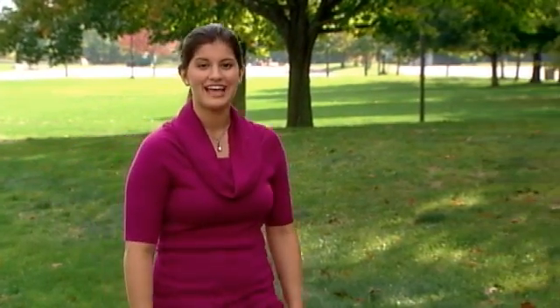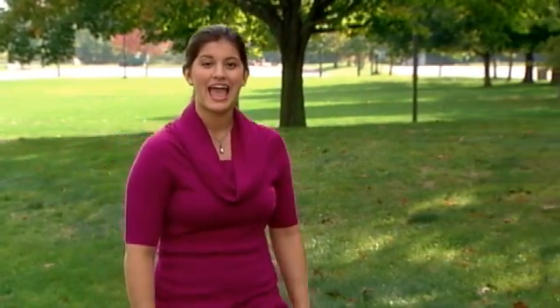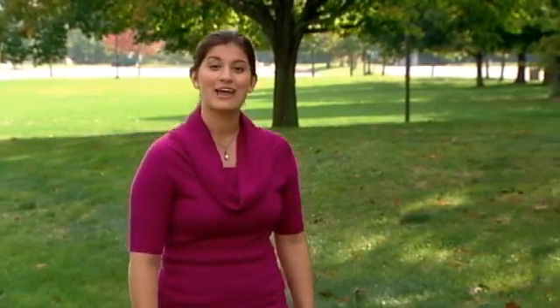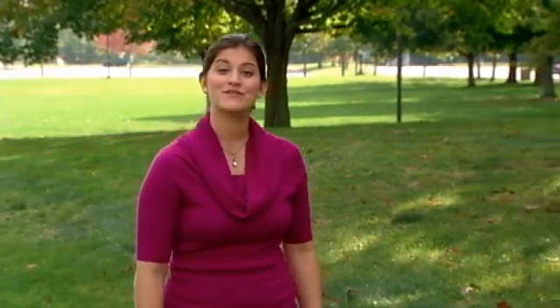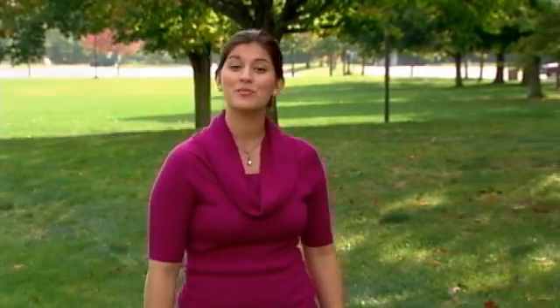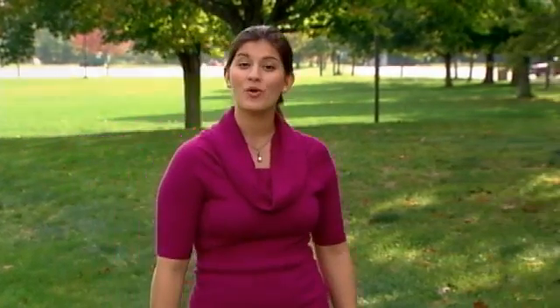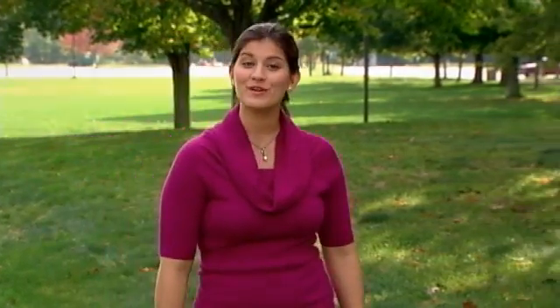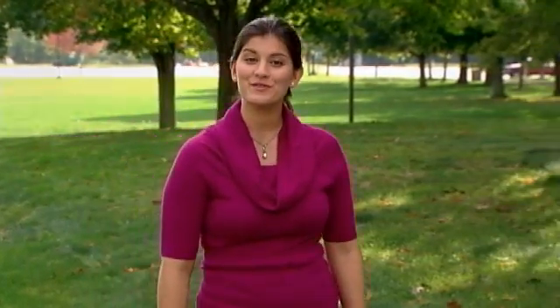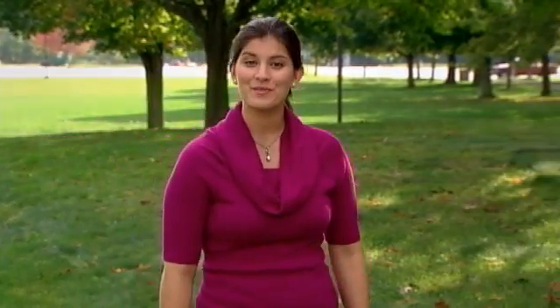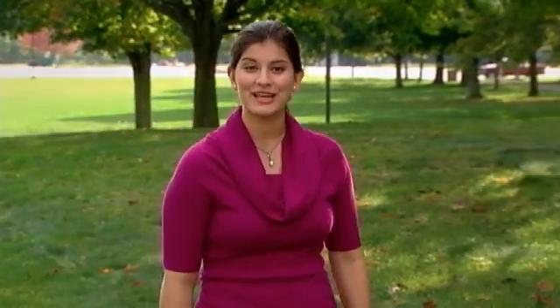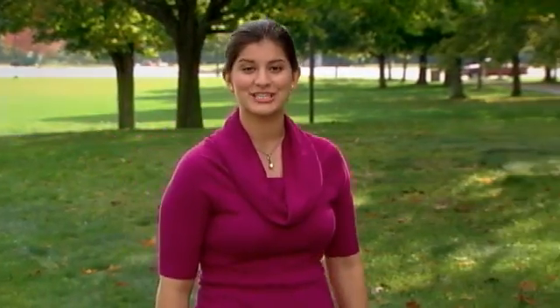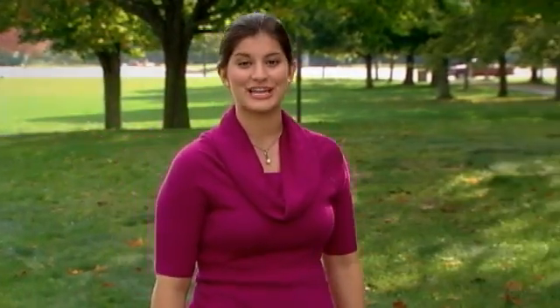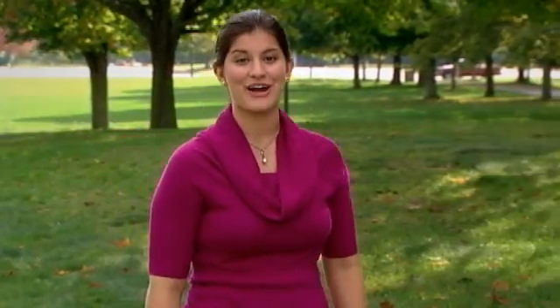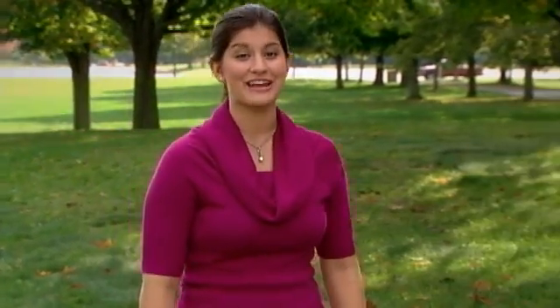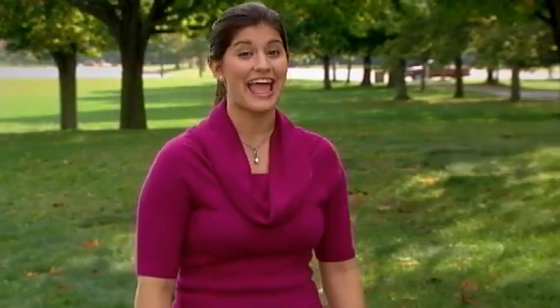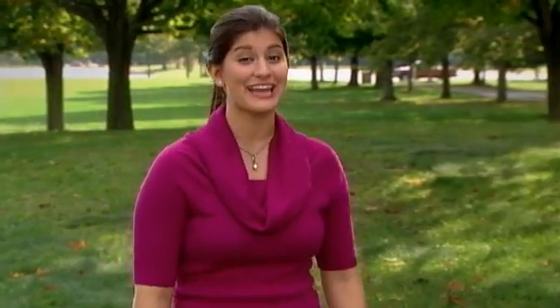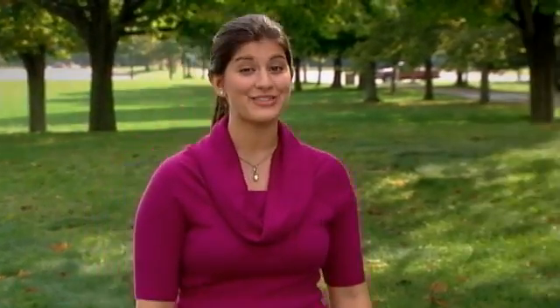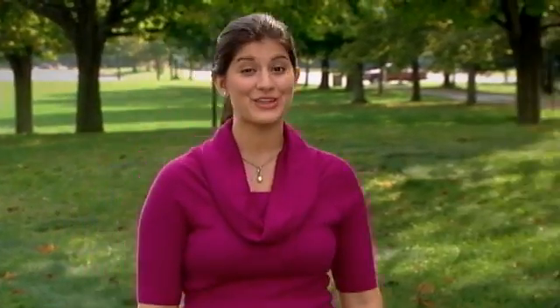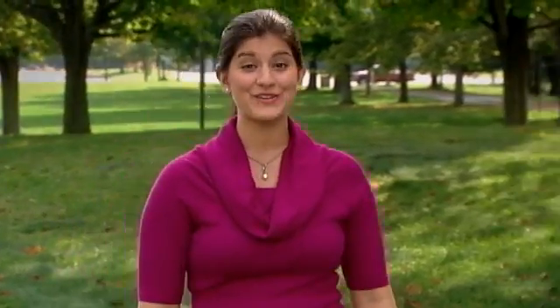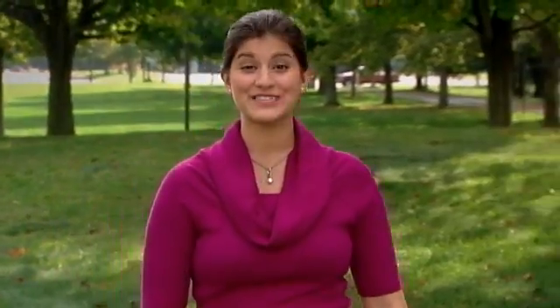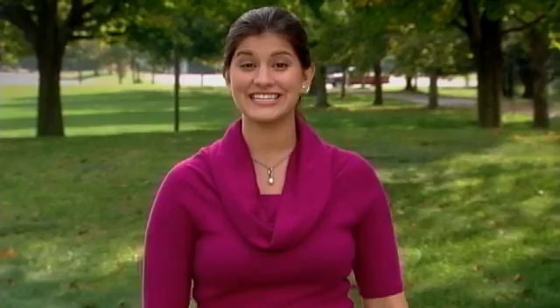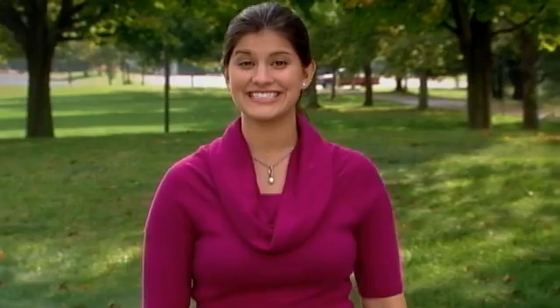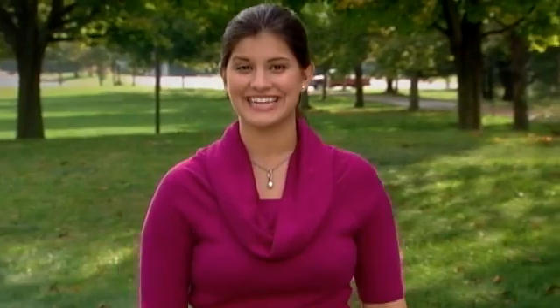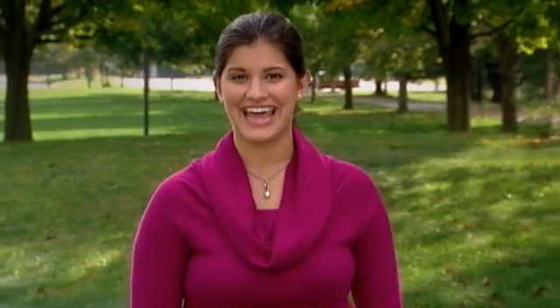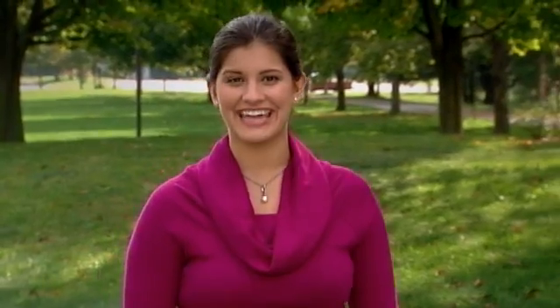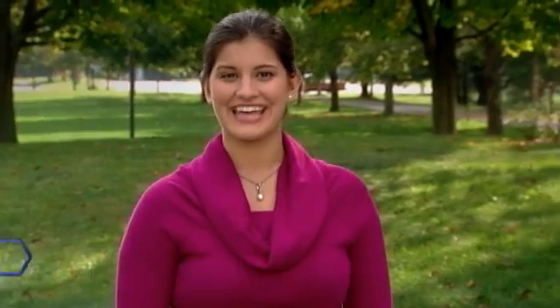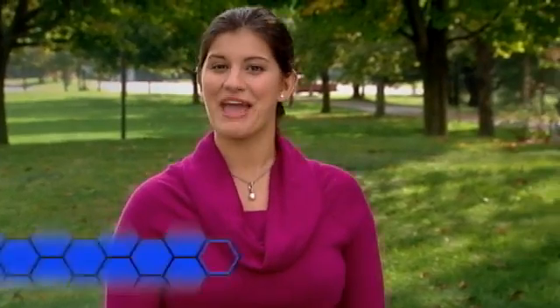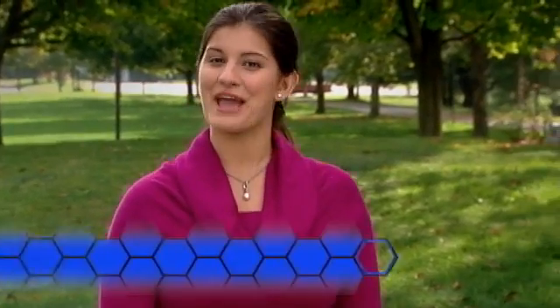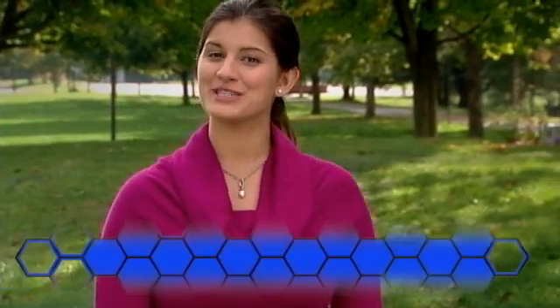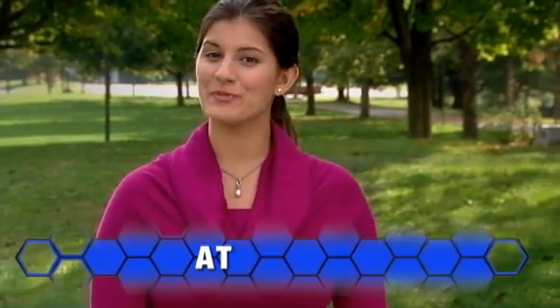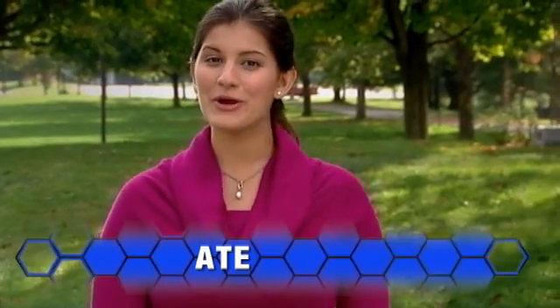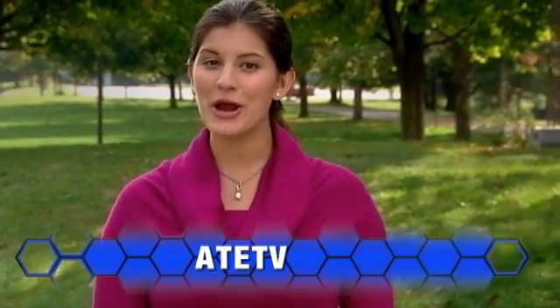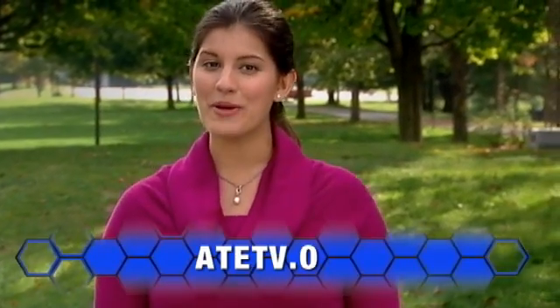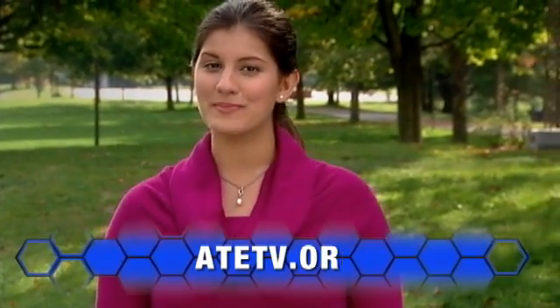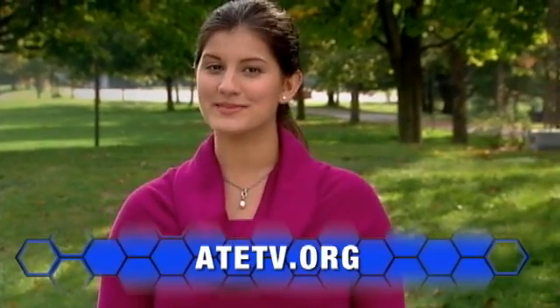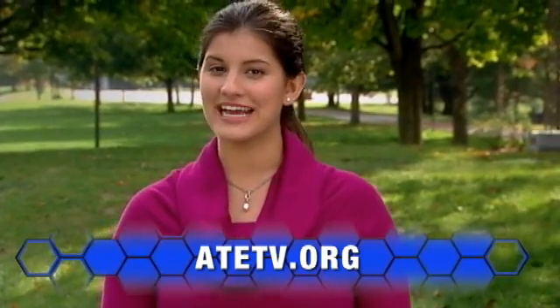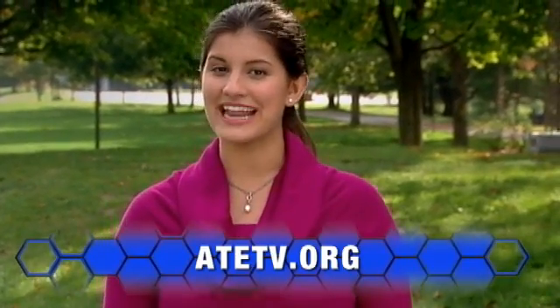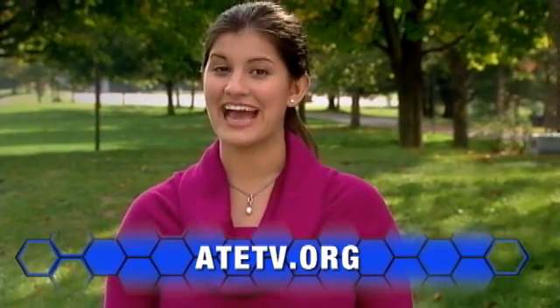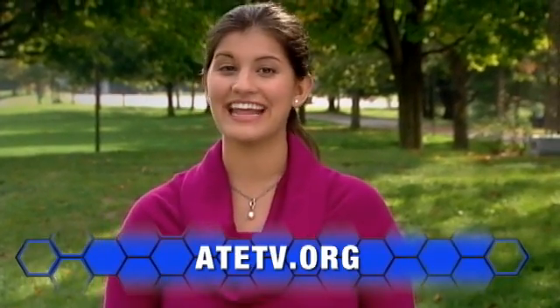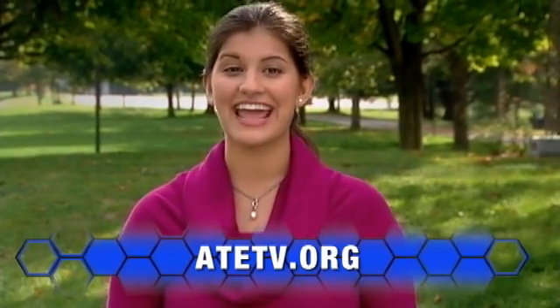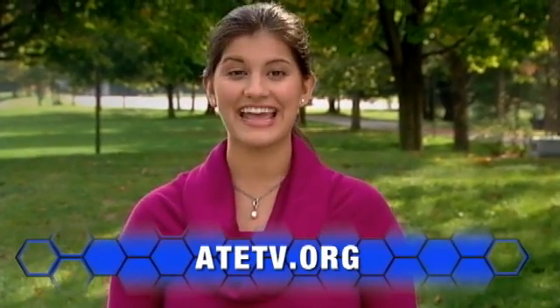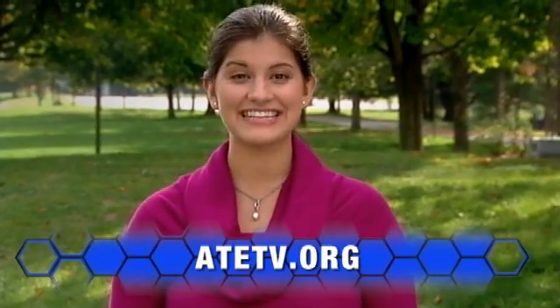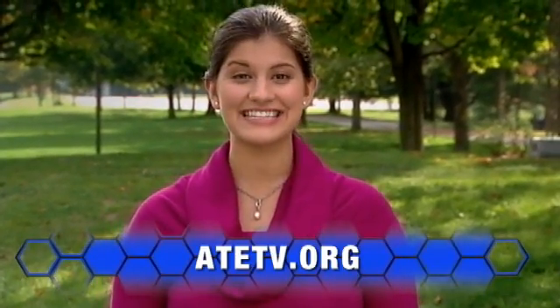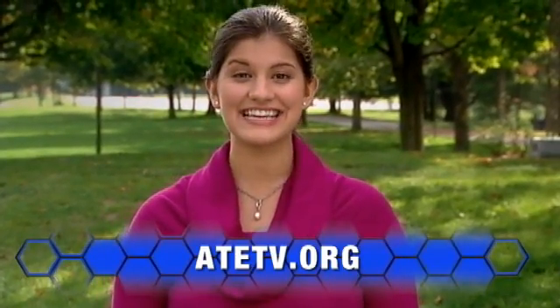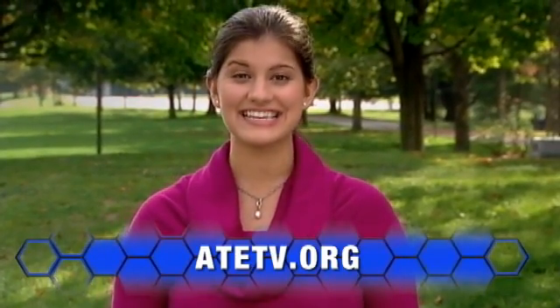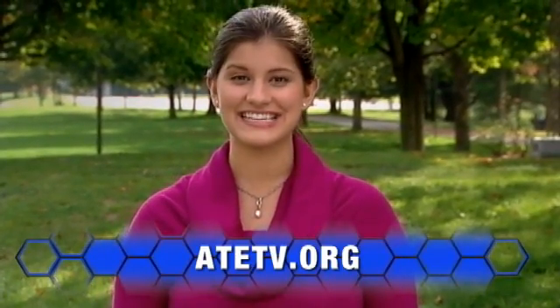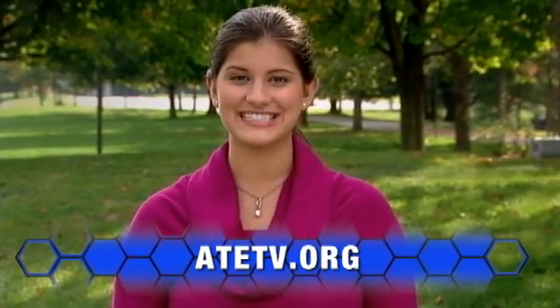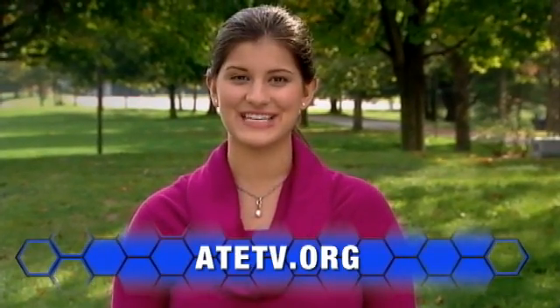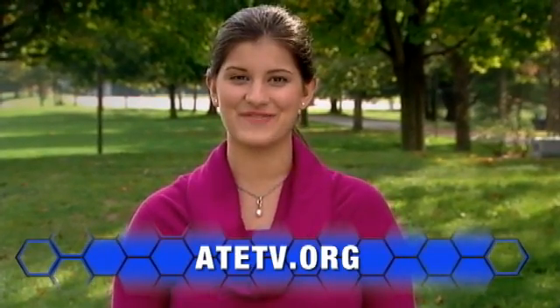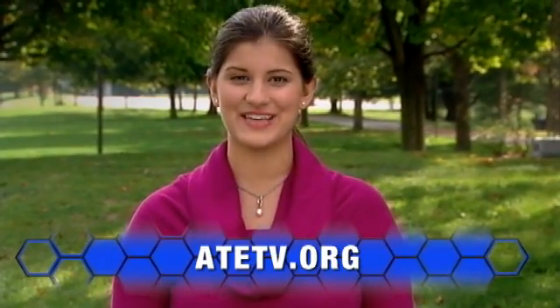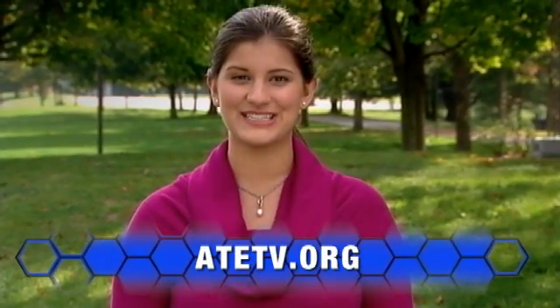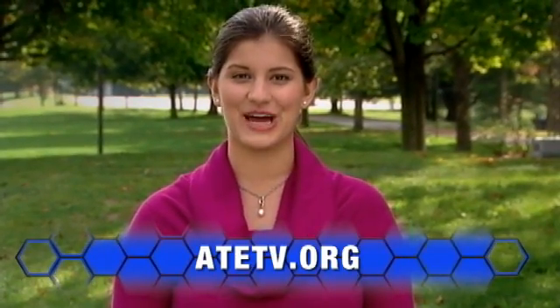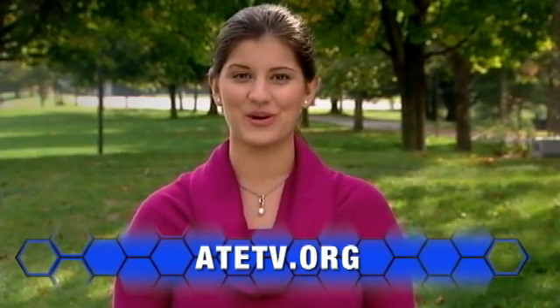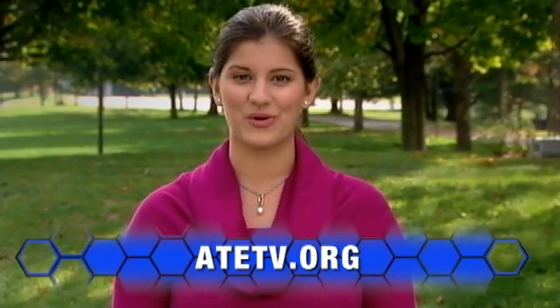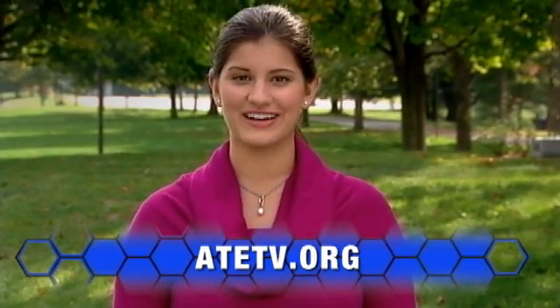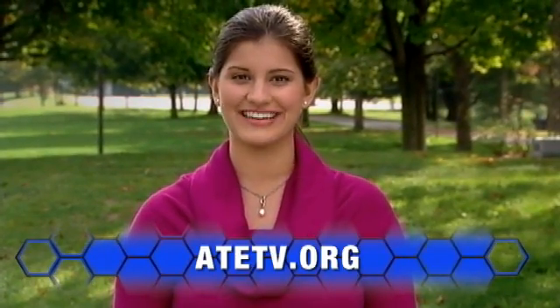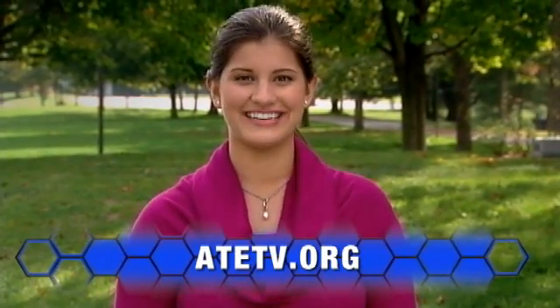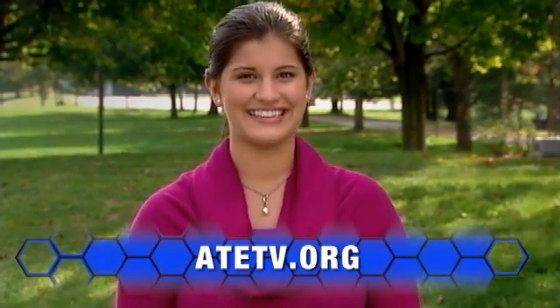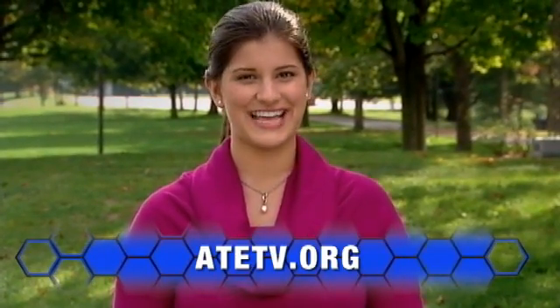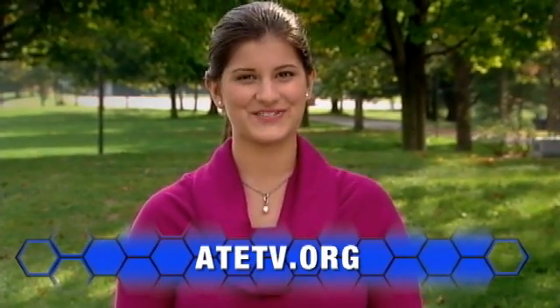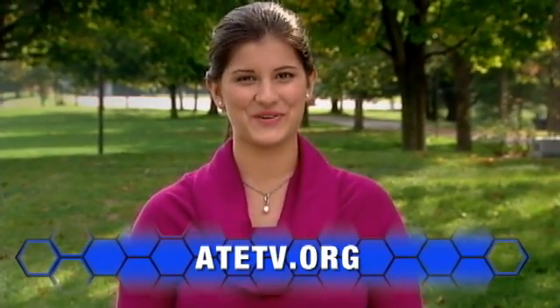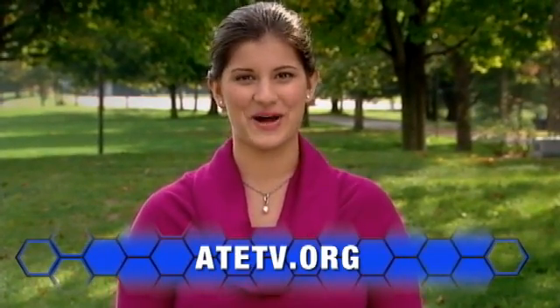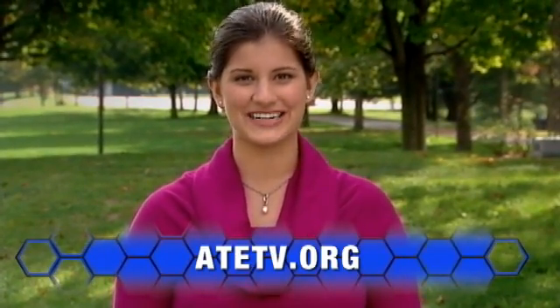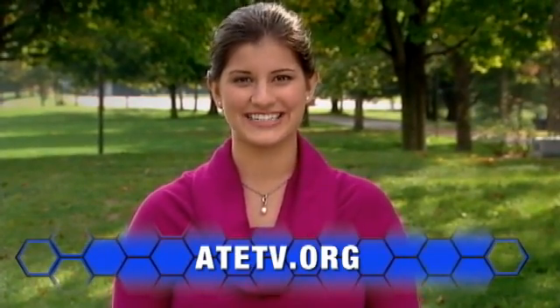And for more information on anything you've seen today, explore our website at ATETV.org. Thanks for watching.